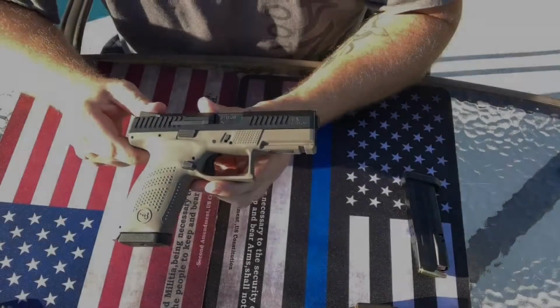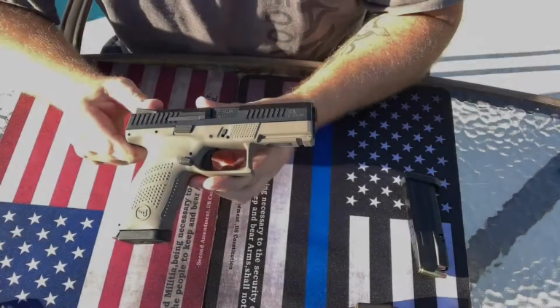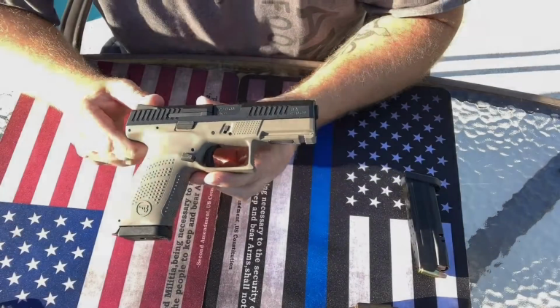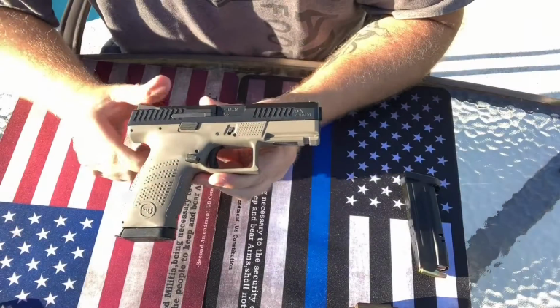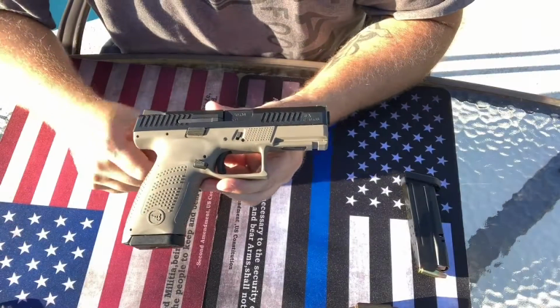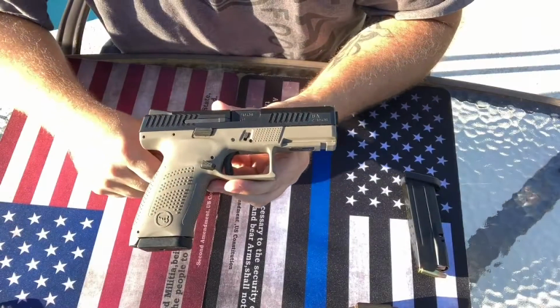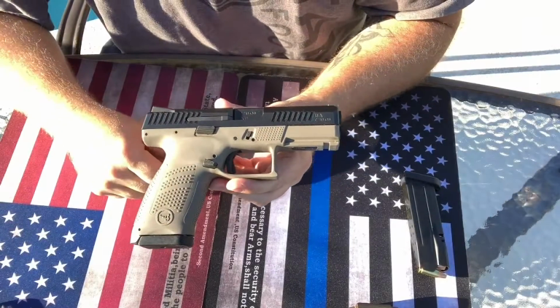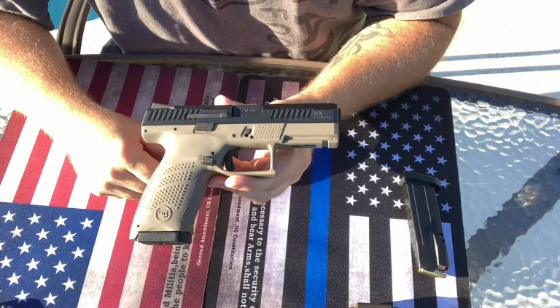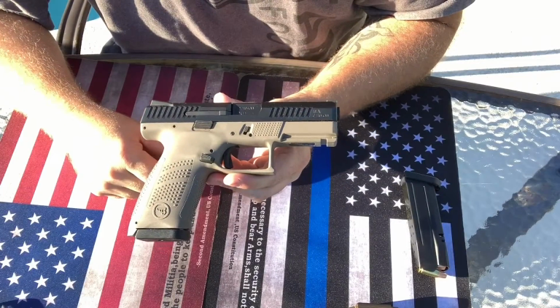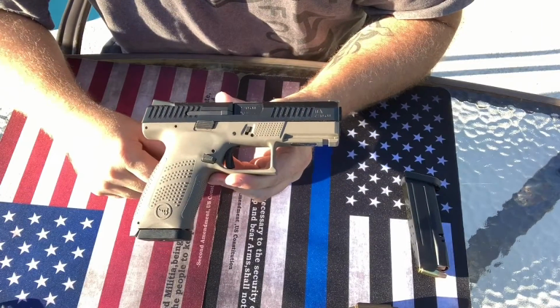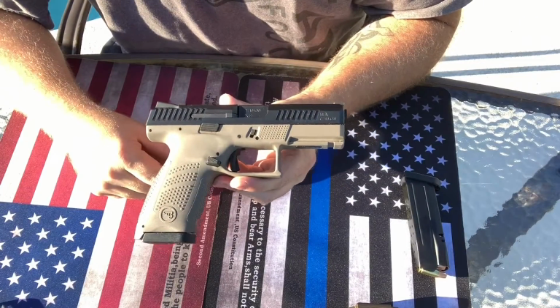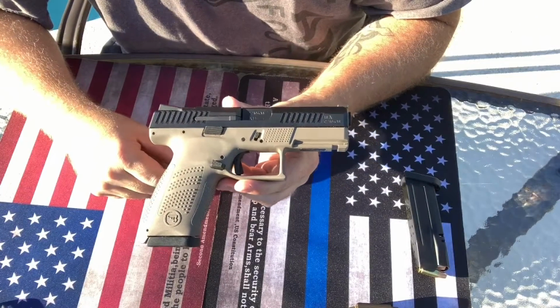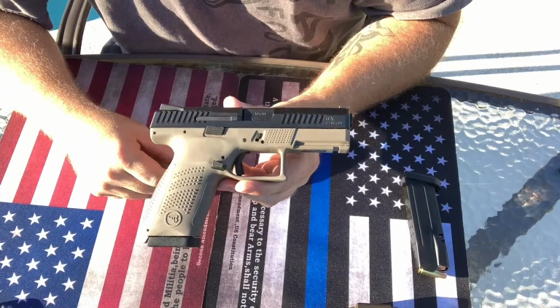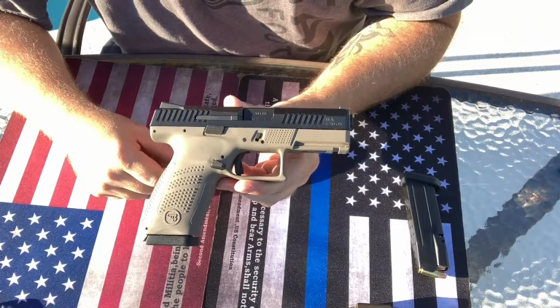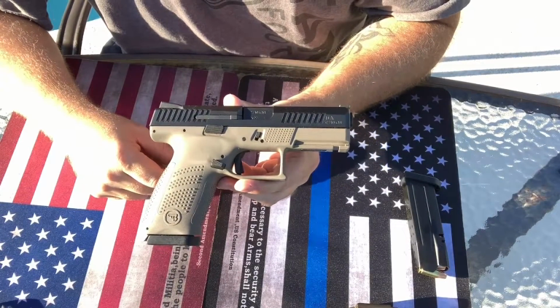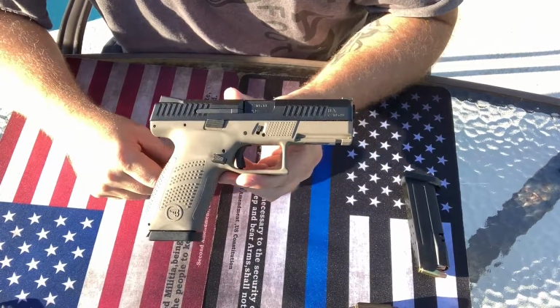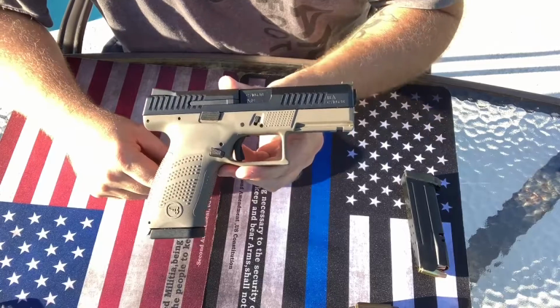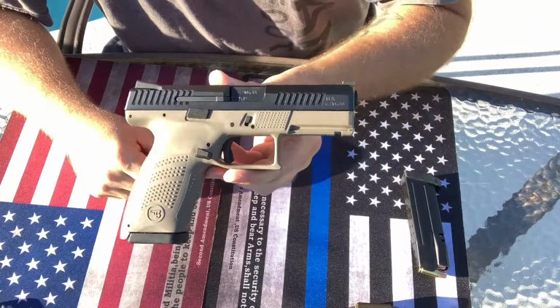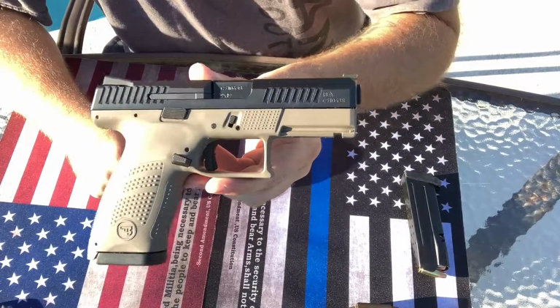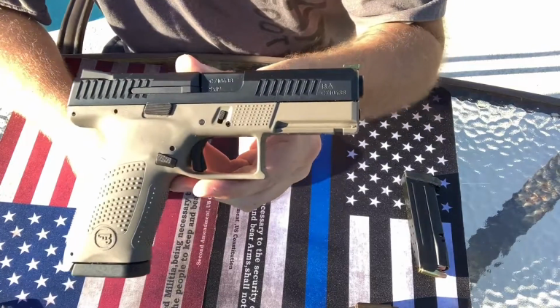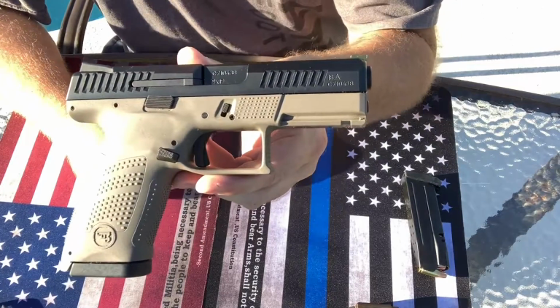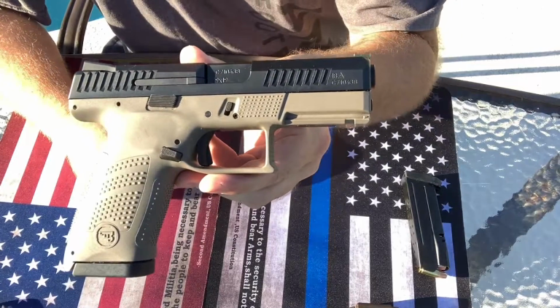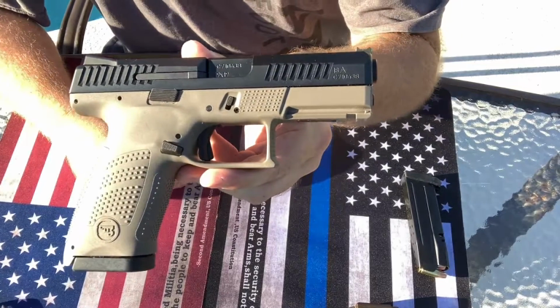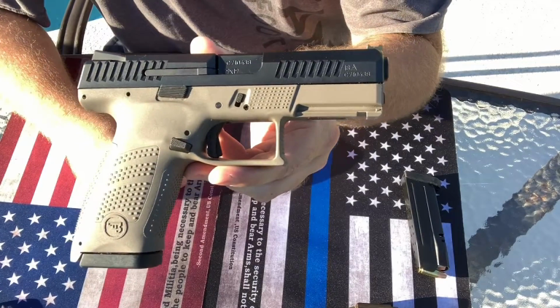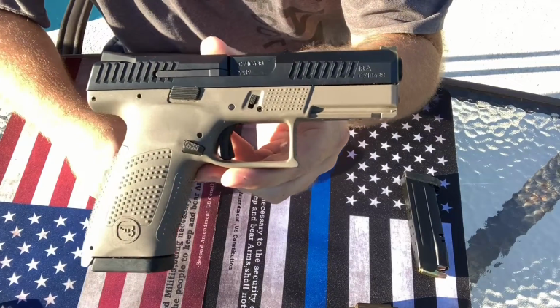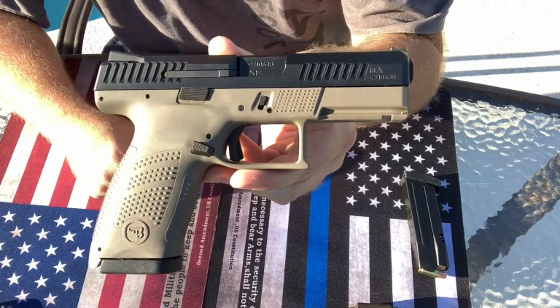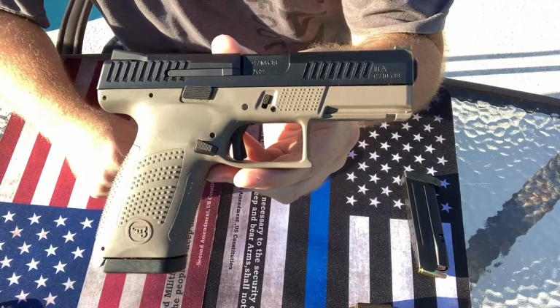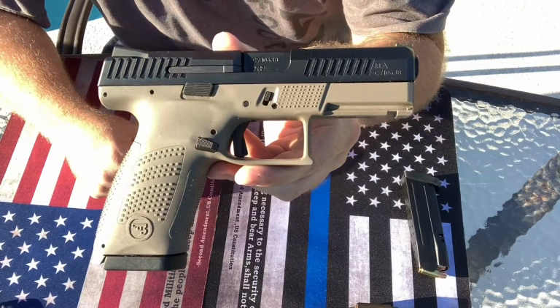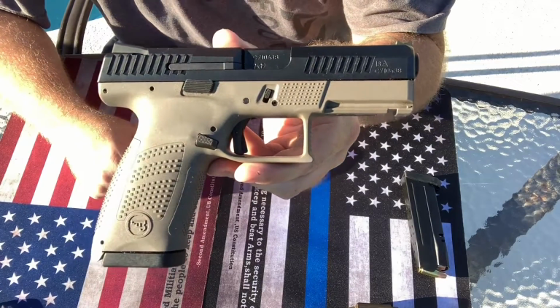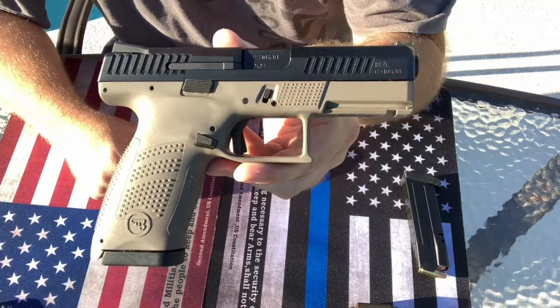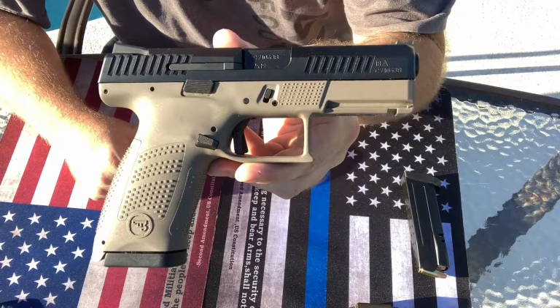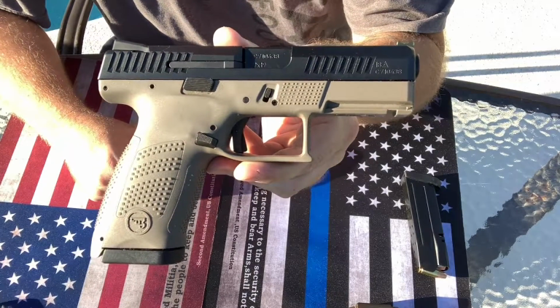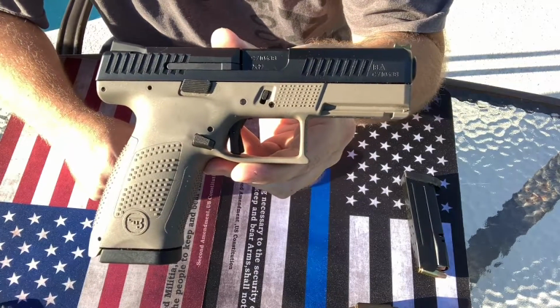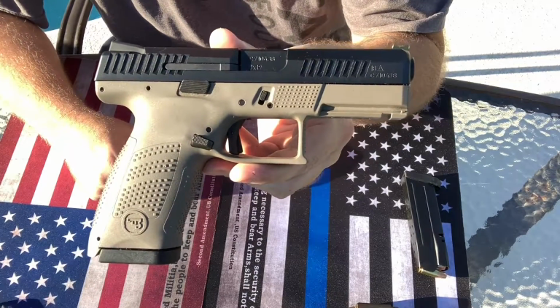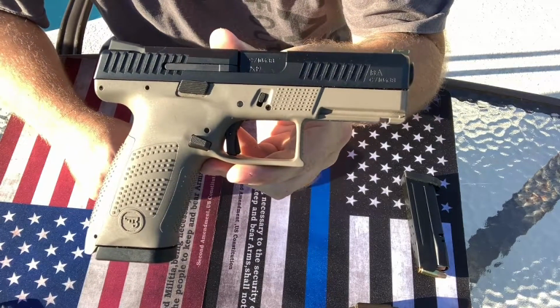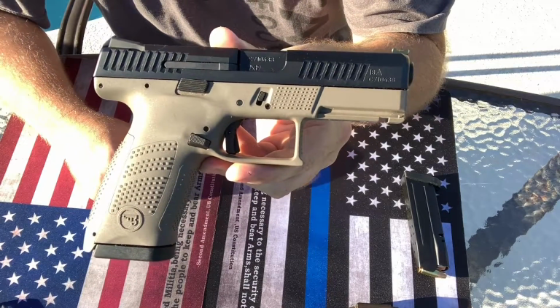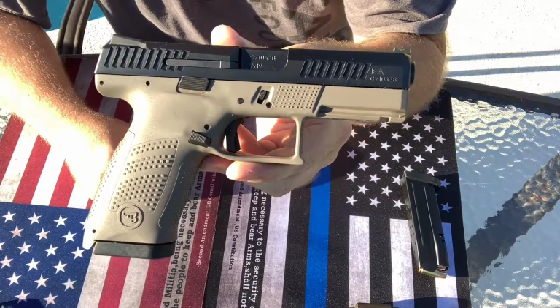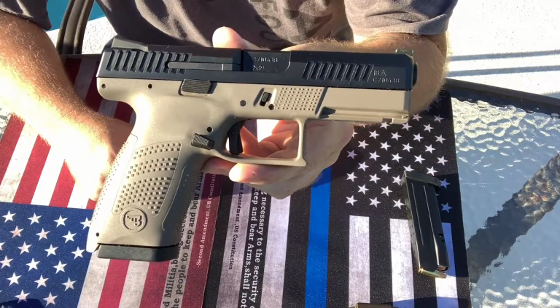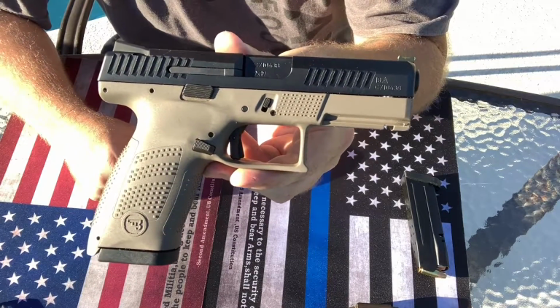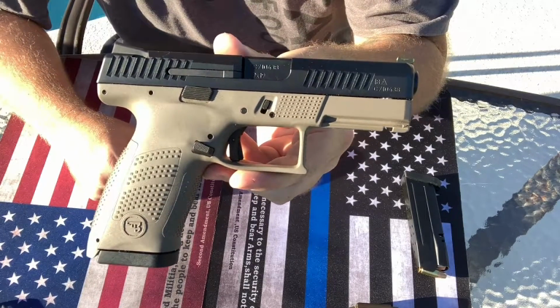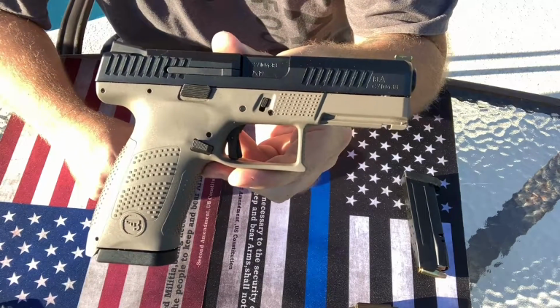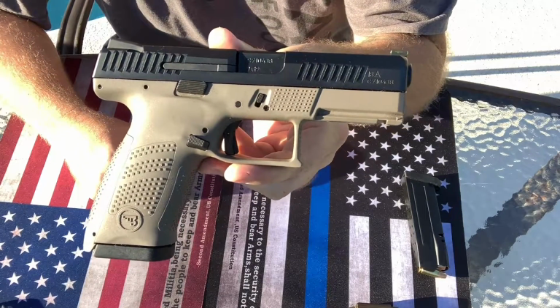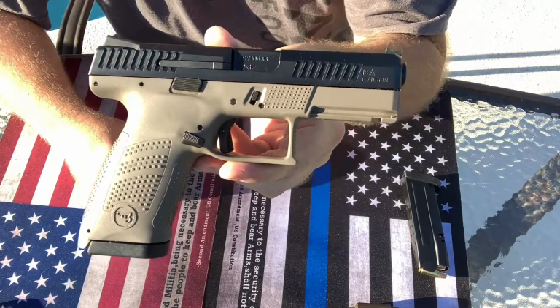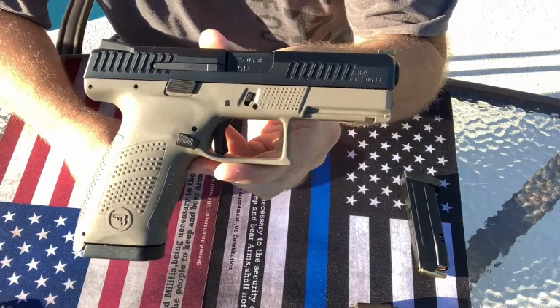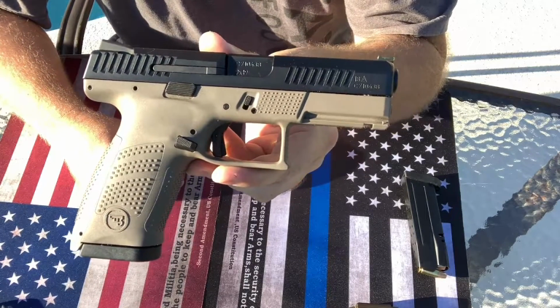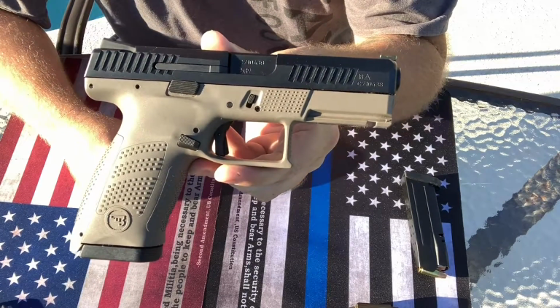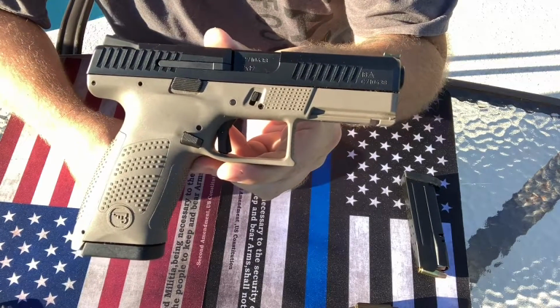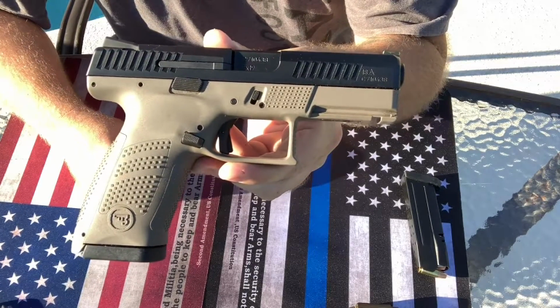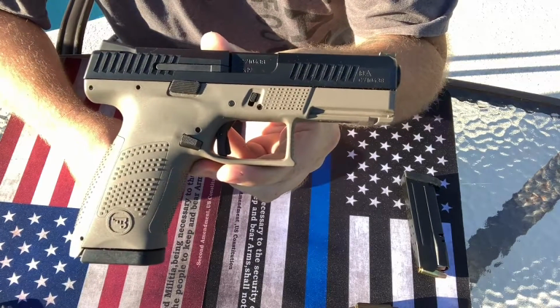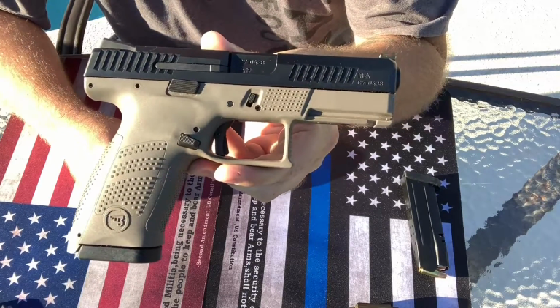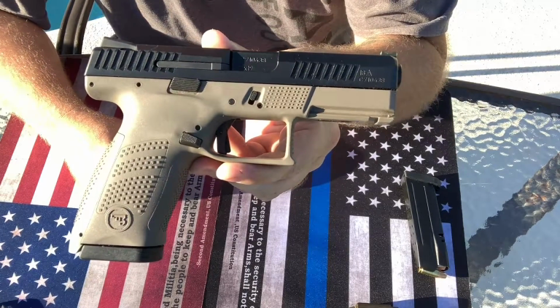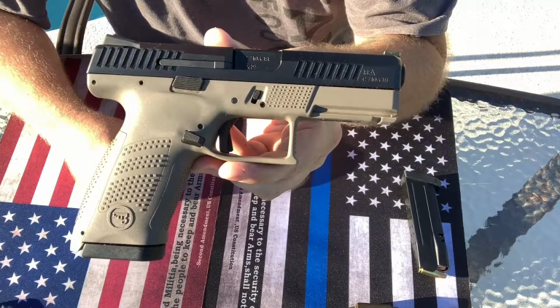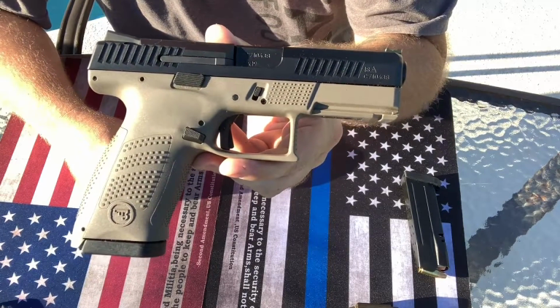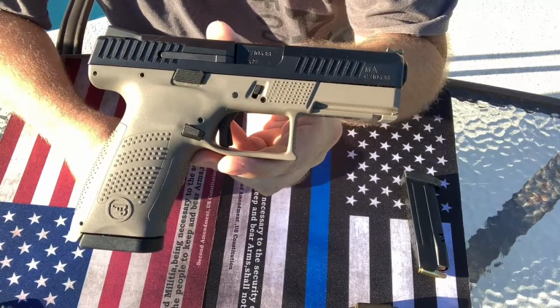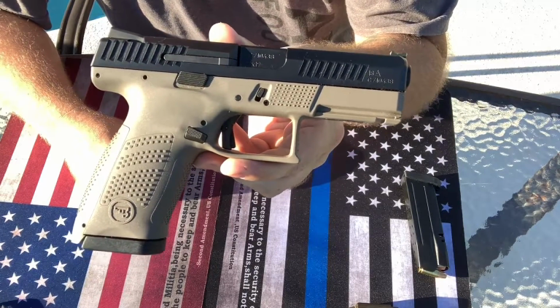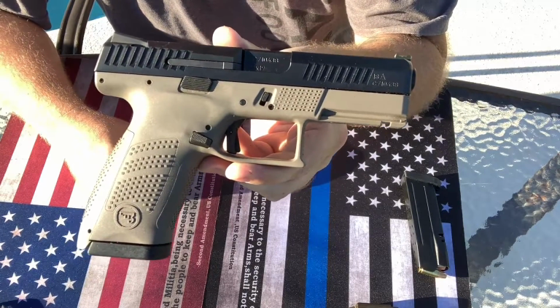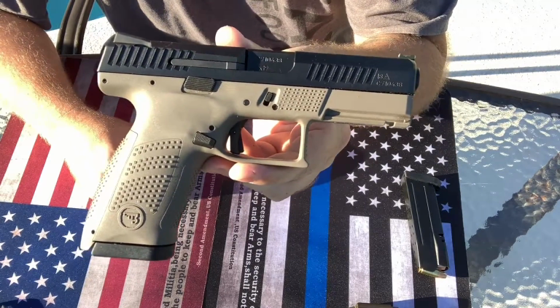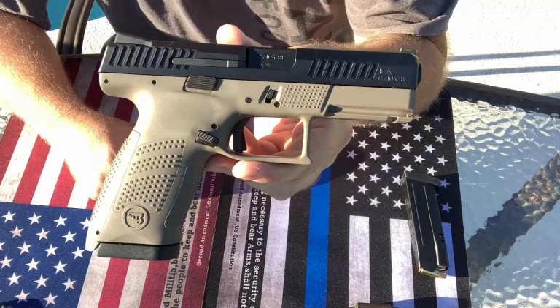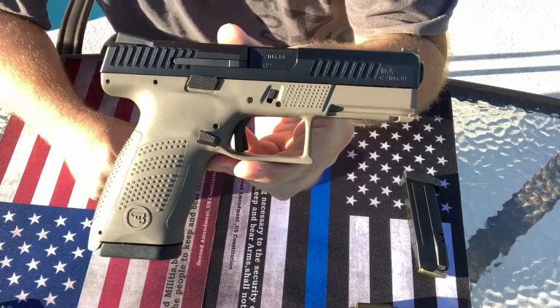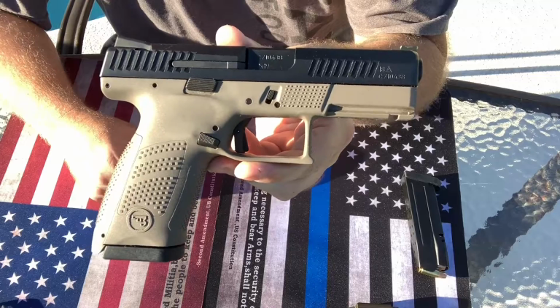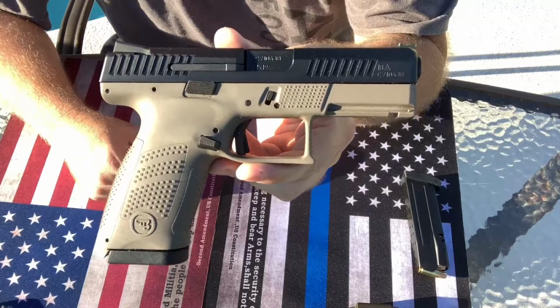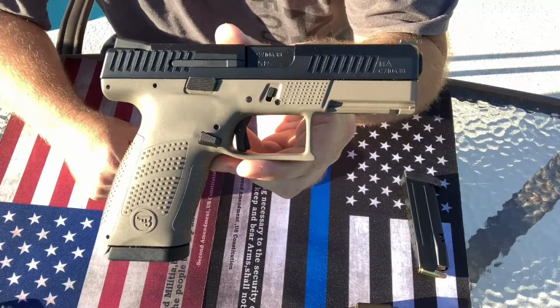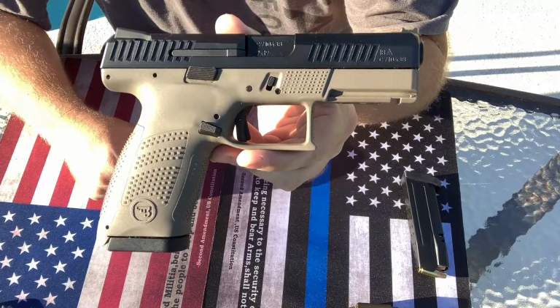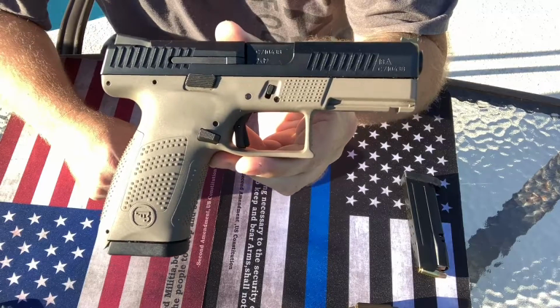Guns, ammo, and drones here. Hey guys, look what I've got. I have the CZ P10C.